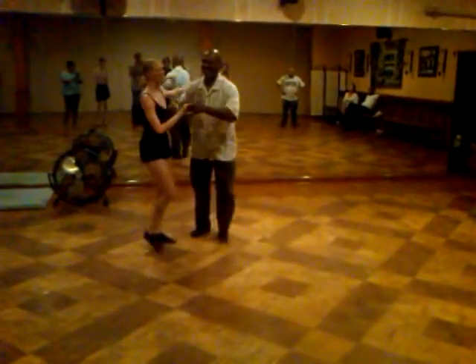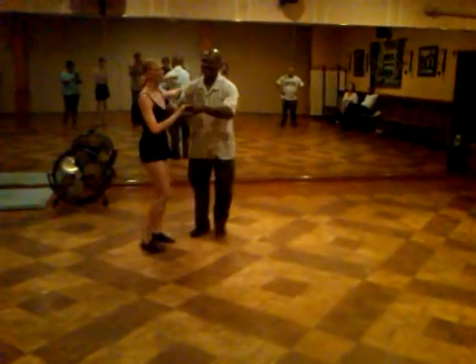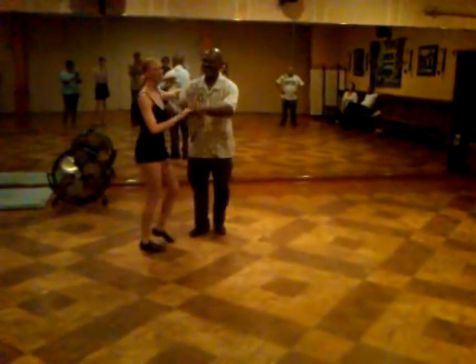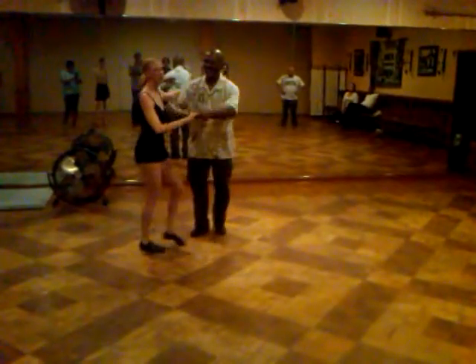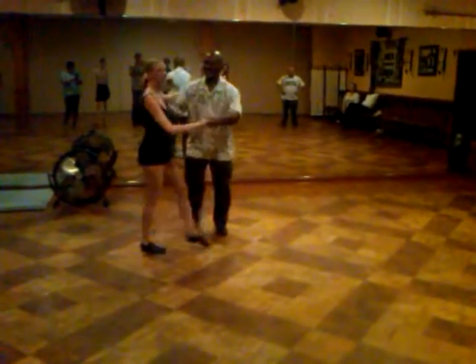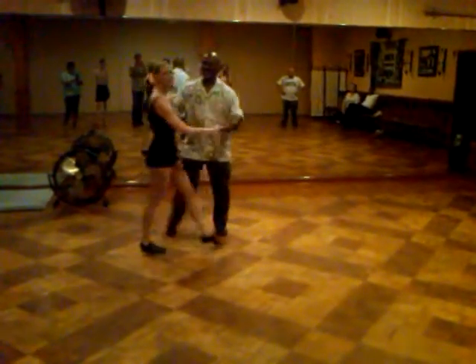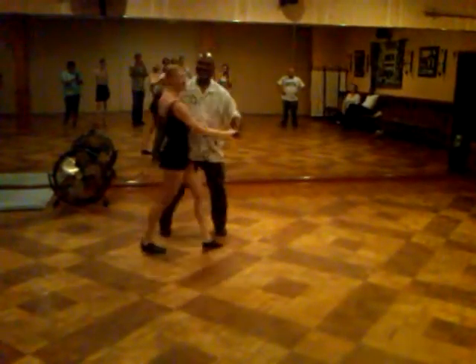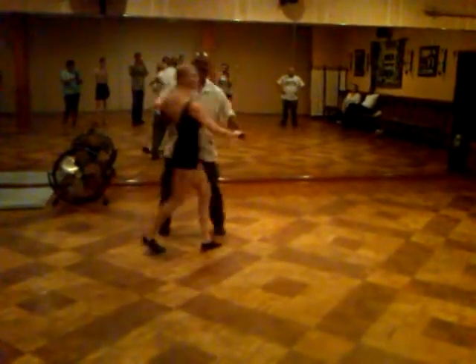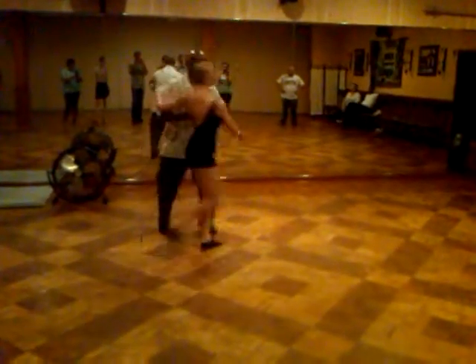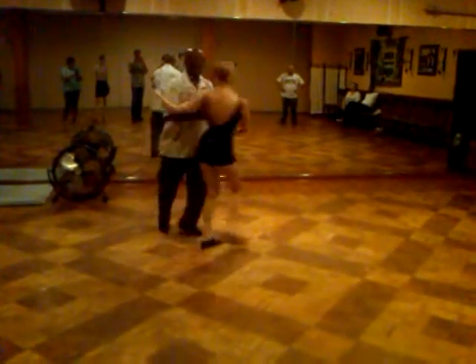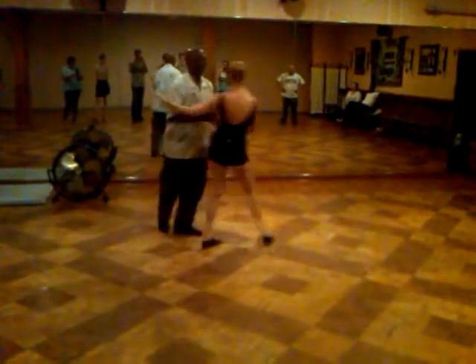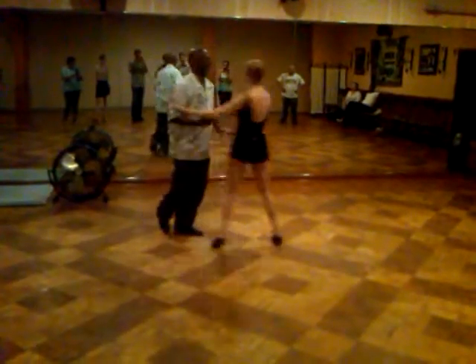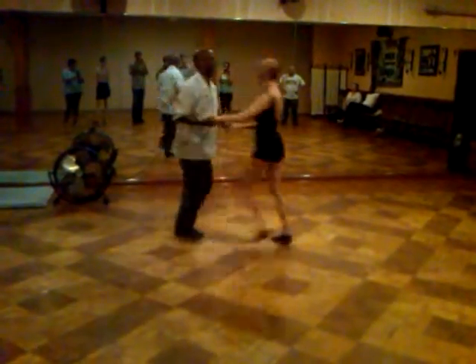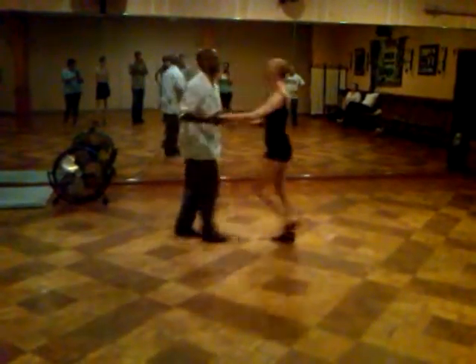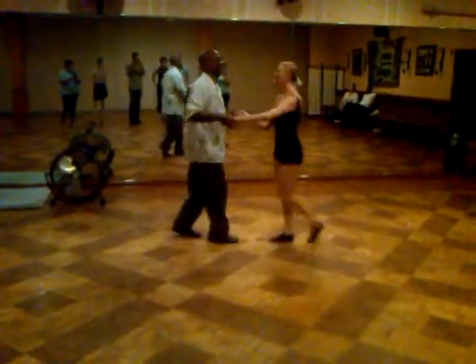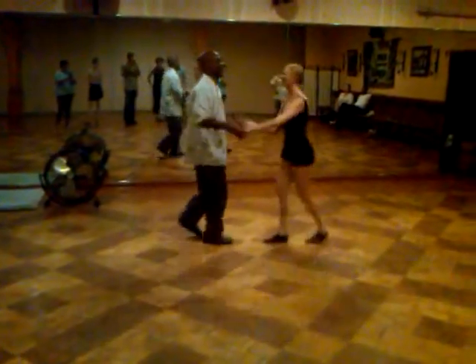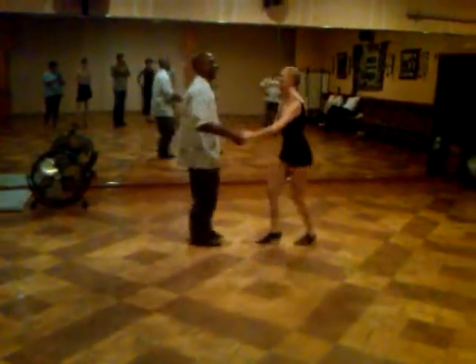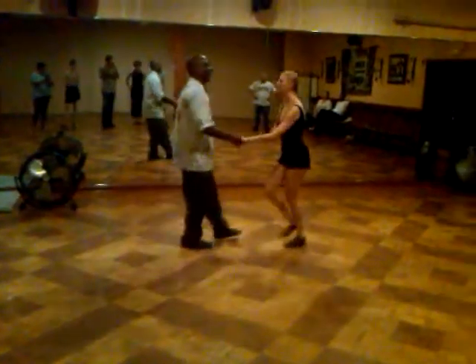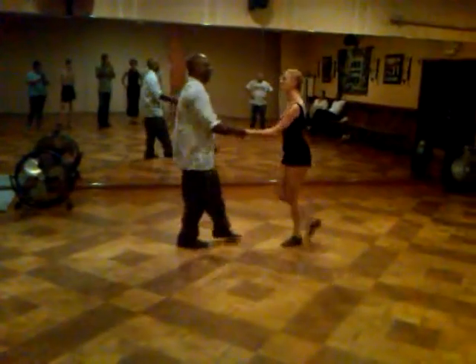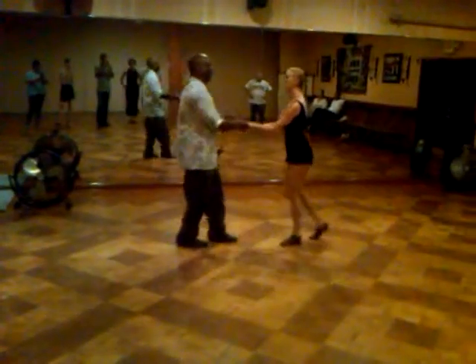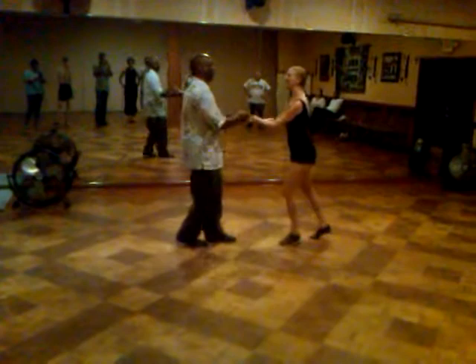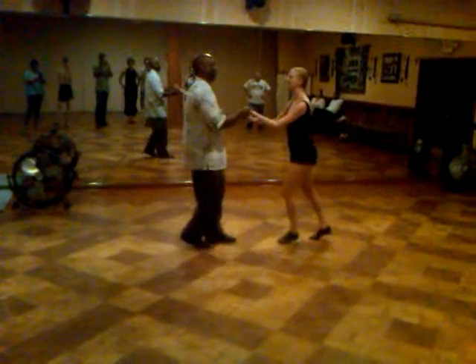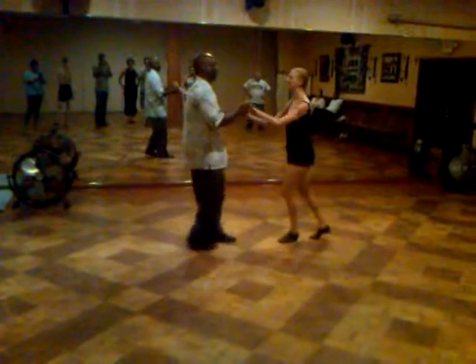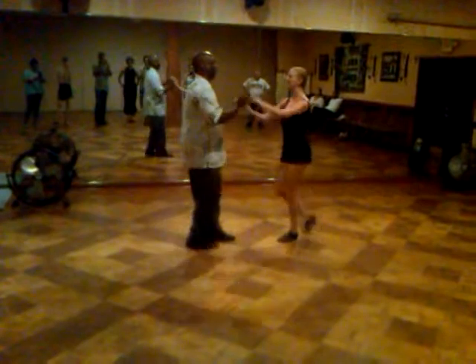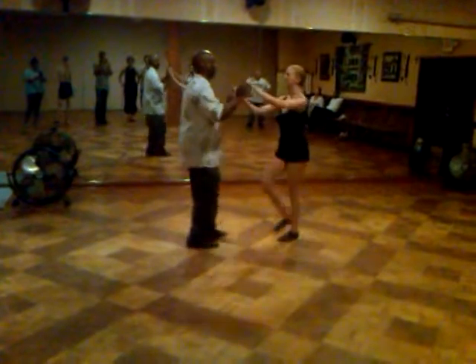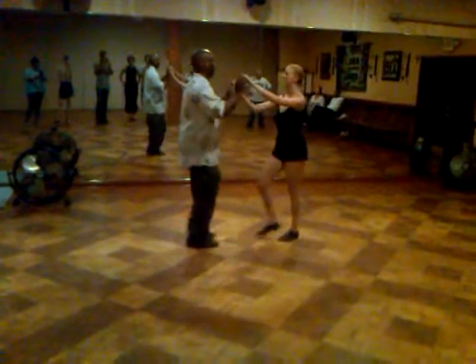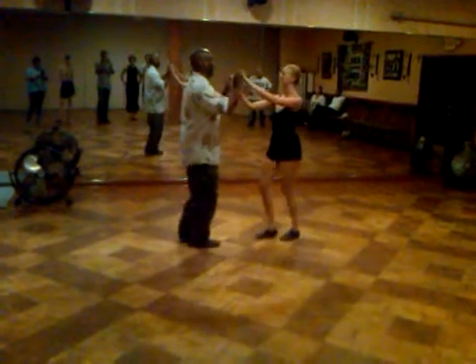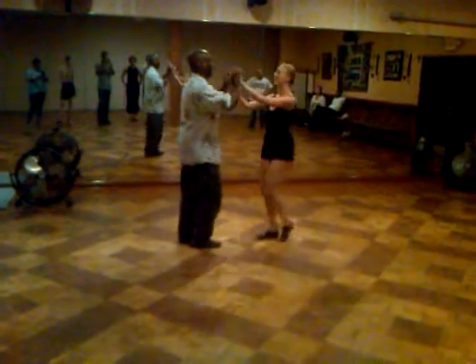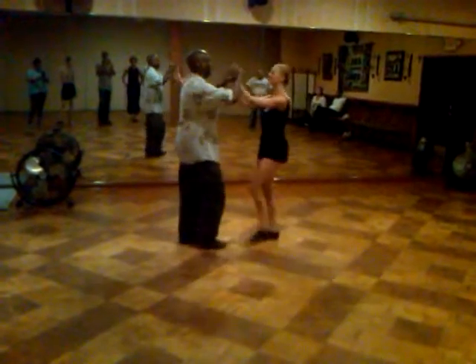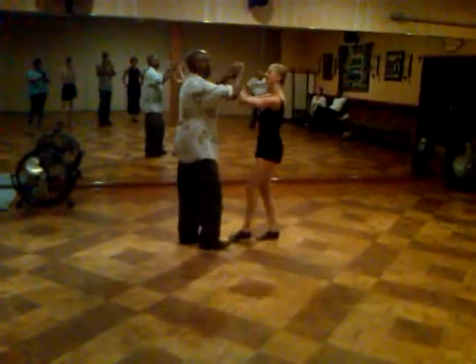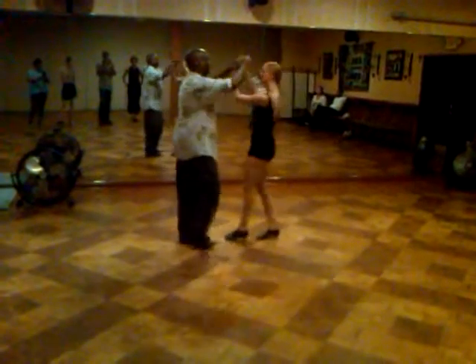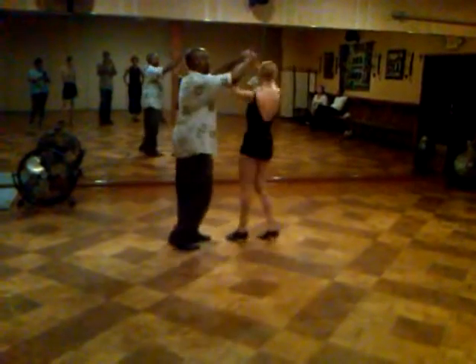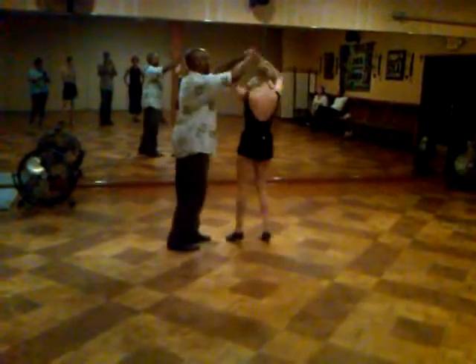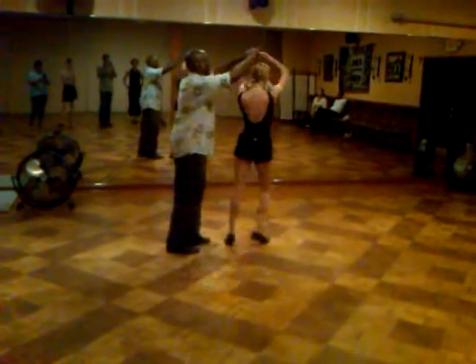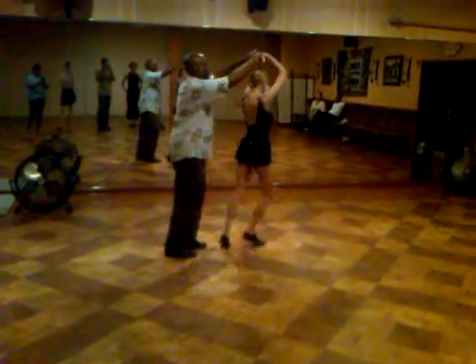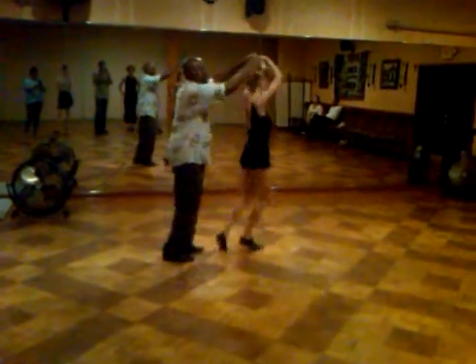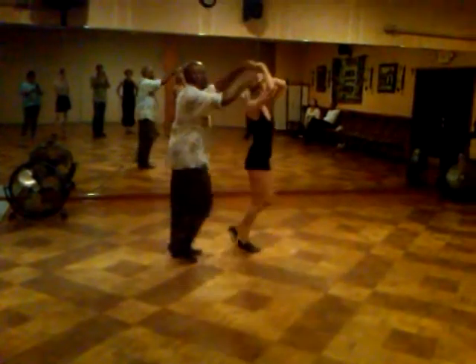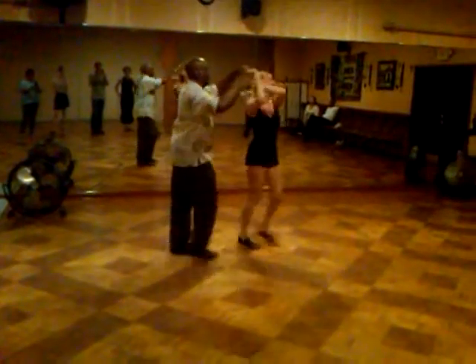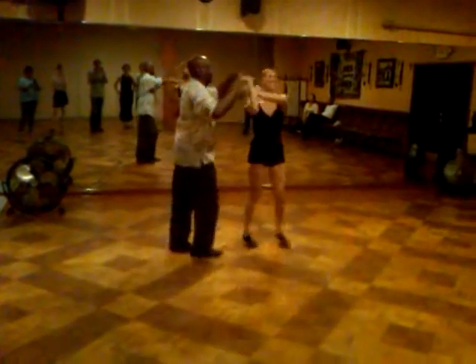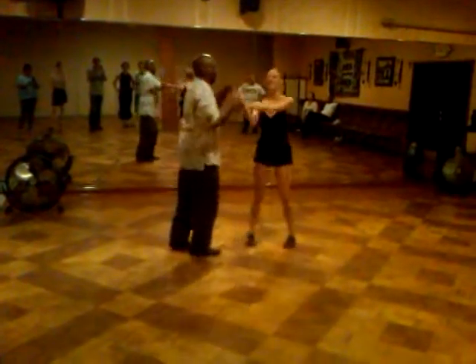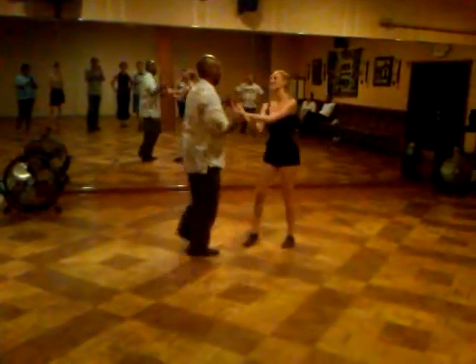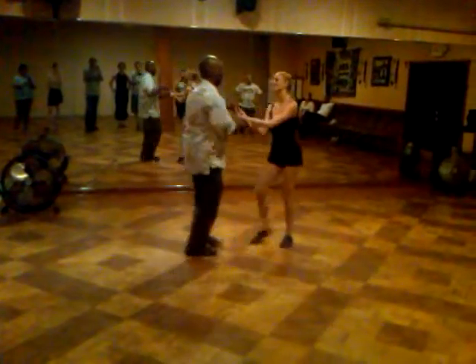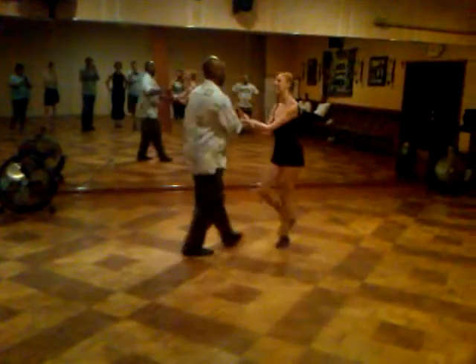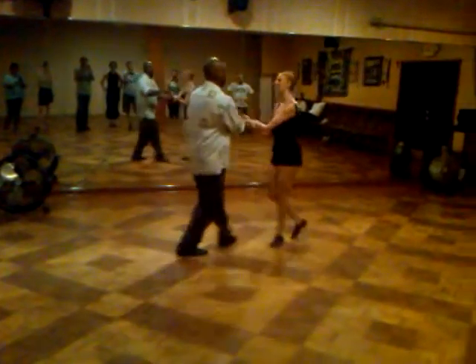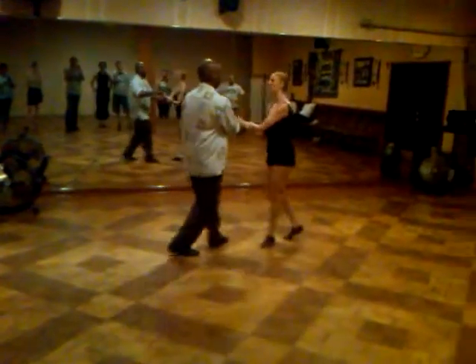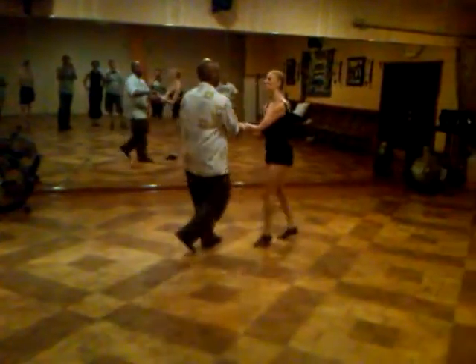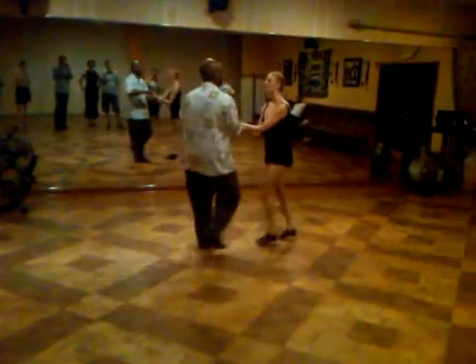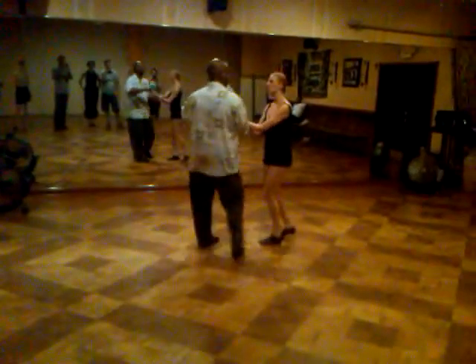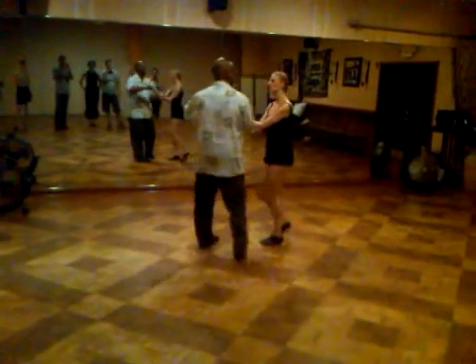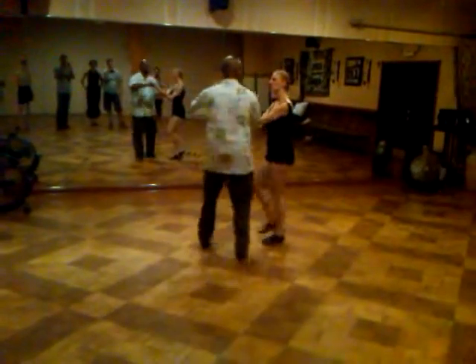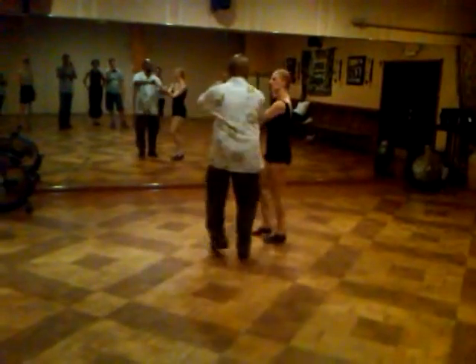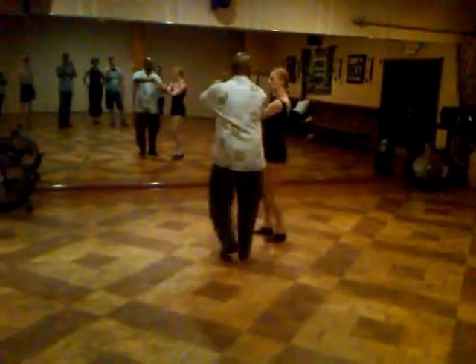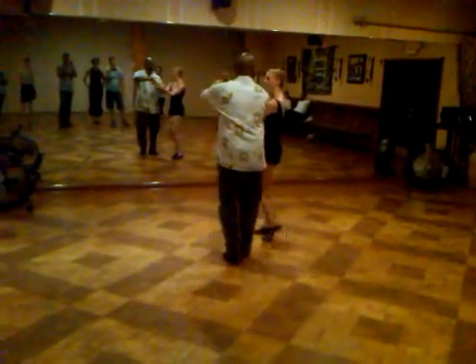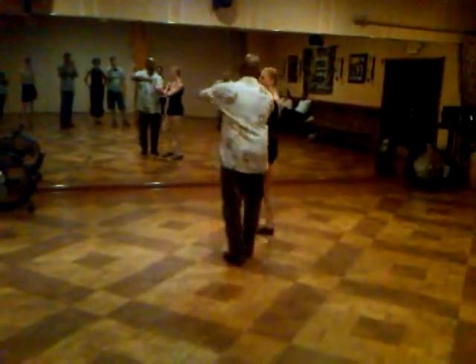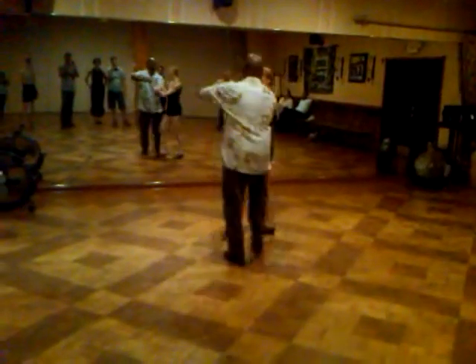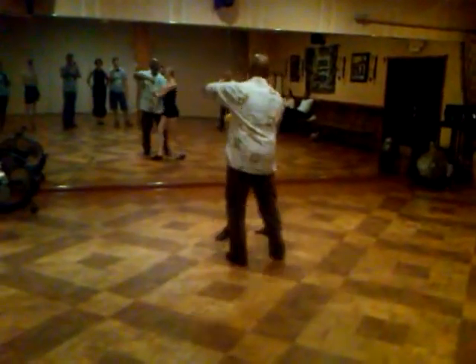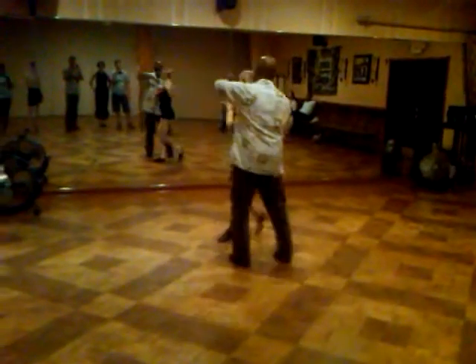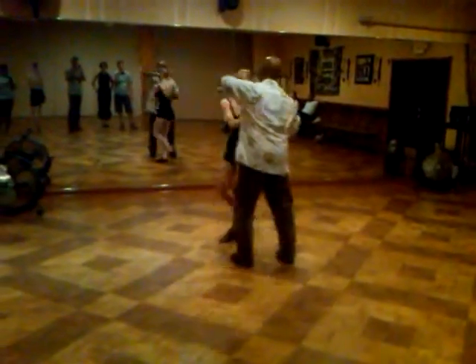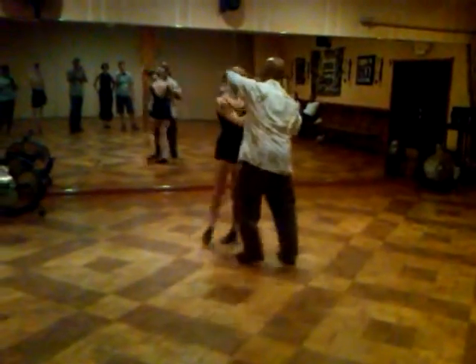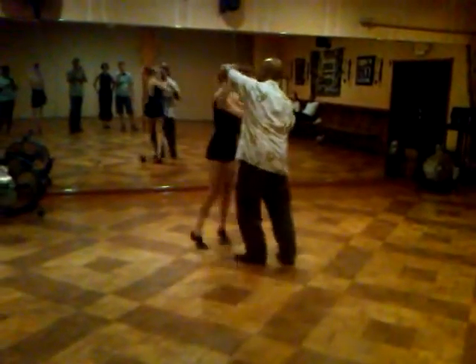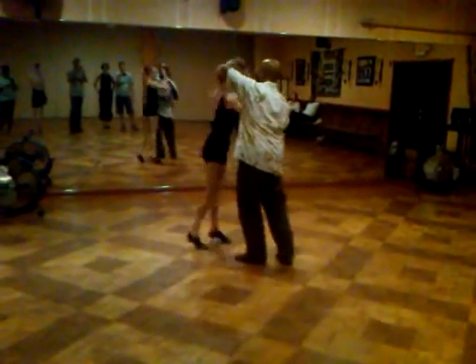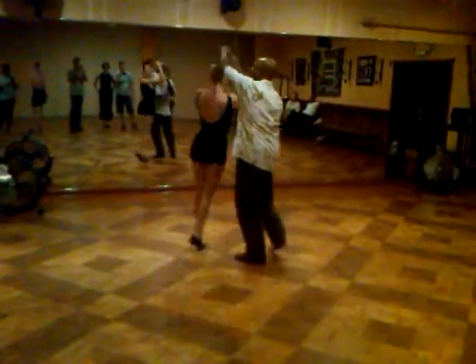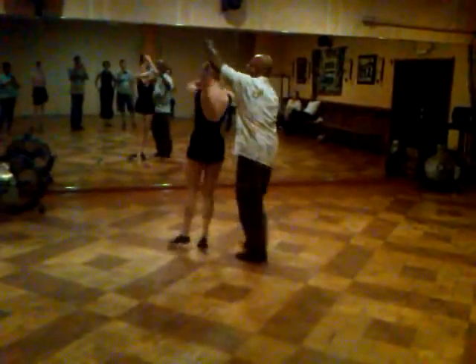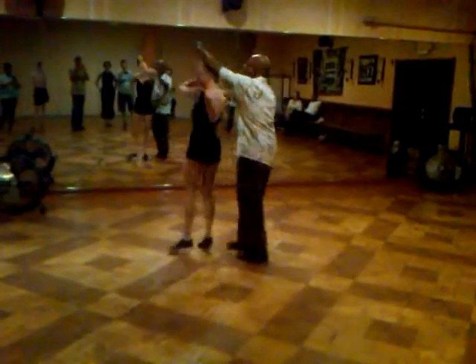Double hand hold — there we go. 1, 2, 3, 5, 6, 8, side turn with a check, over her head.